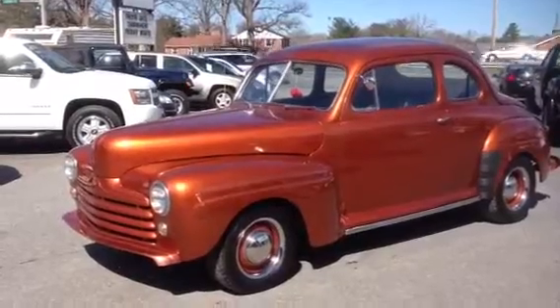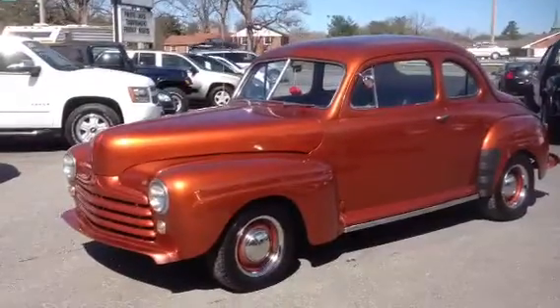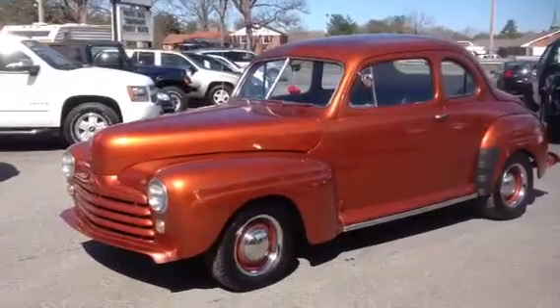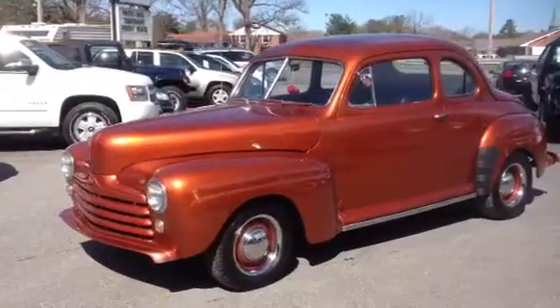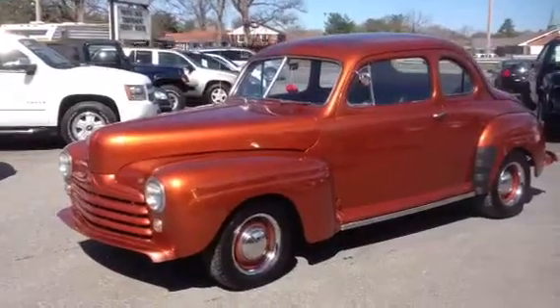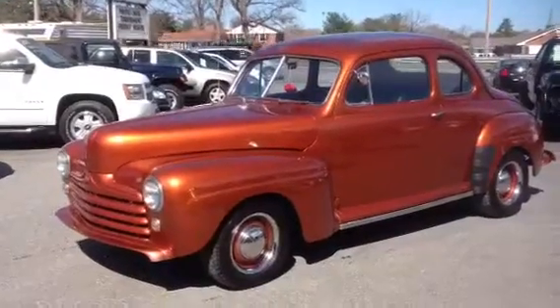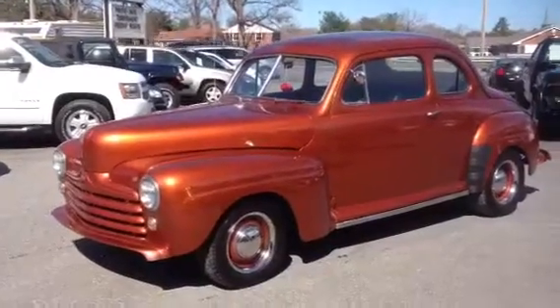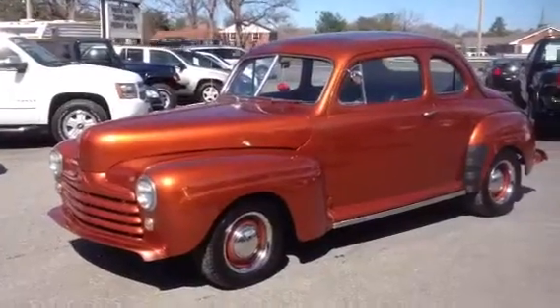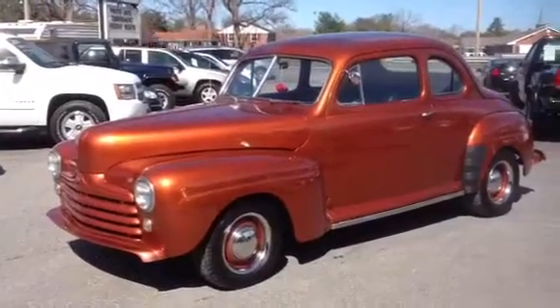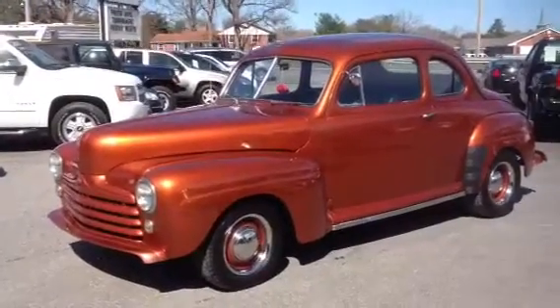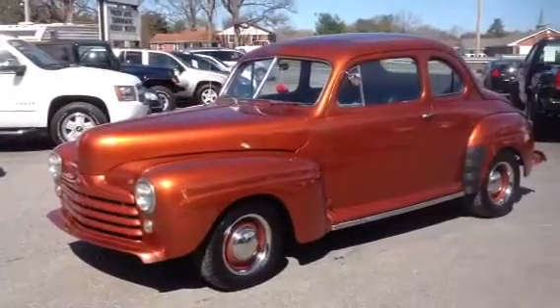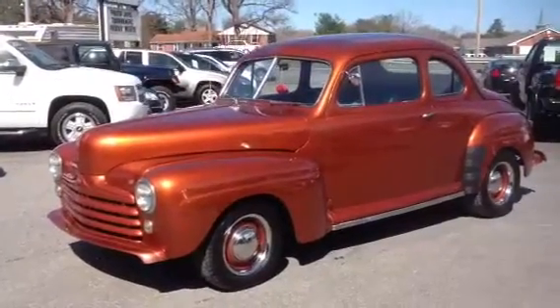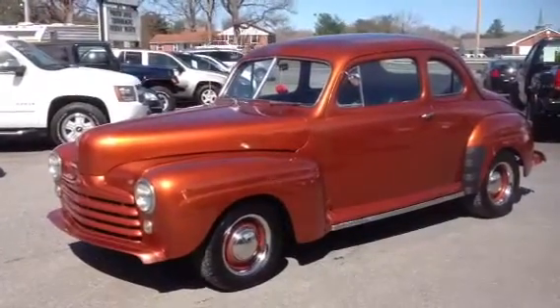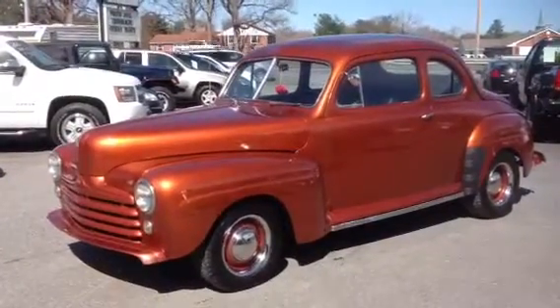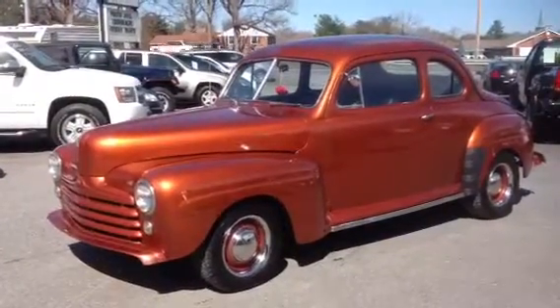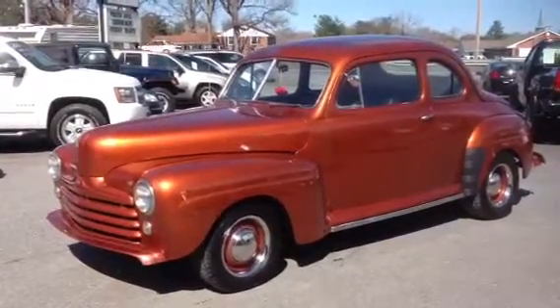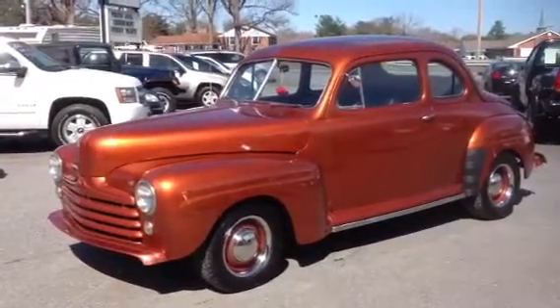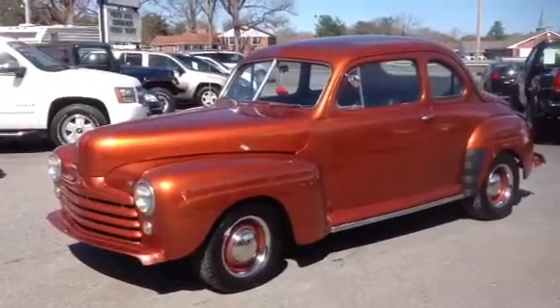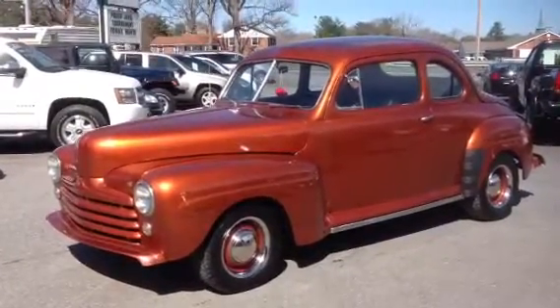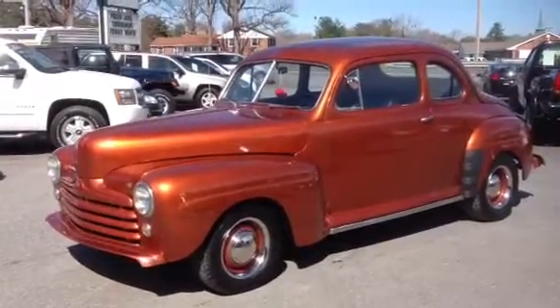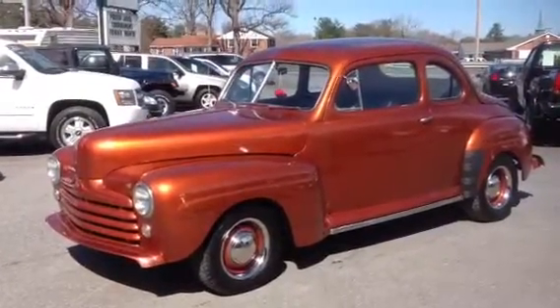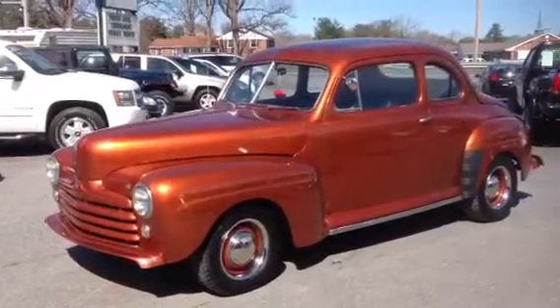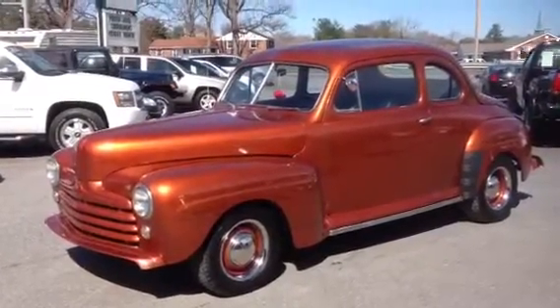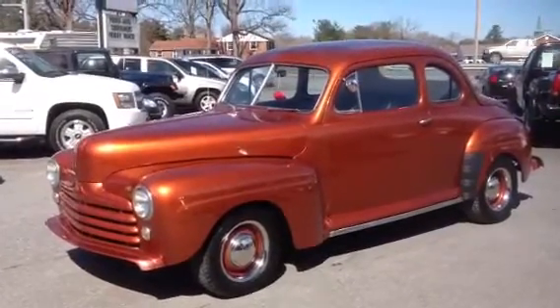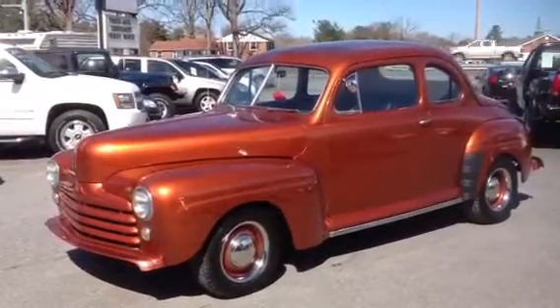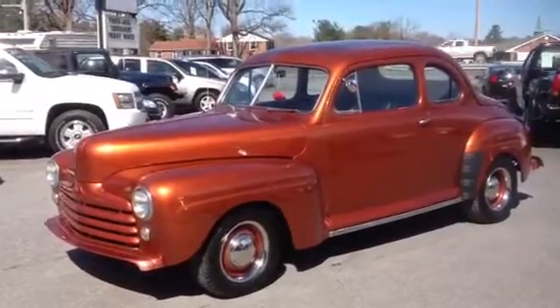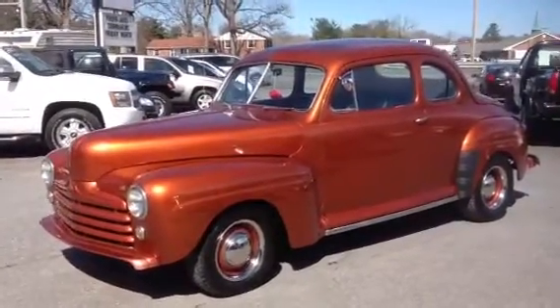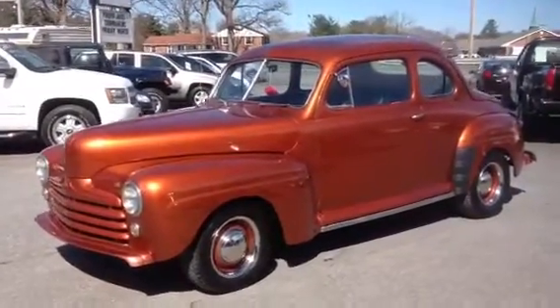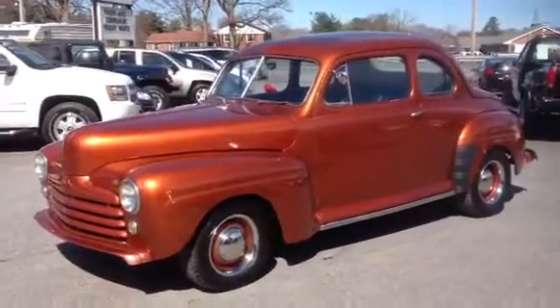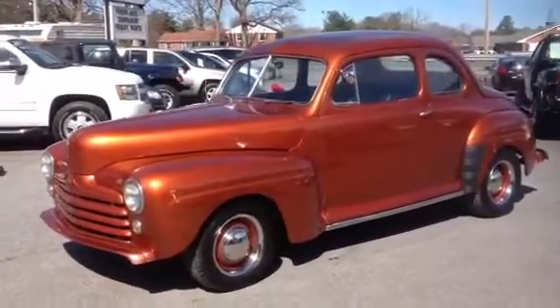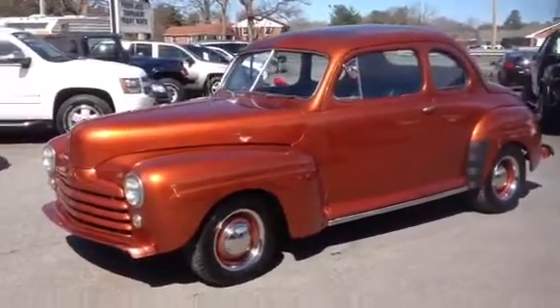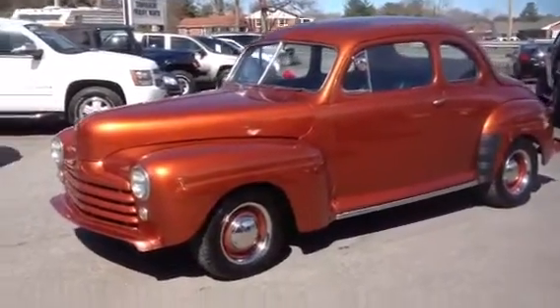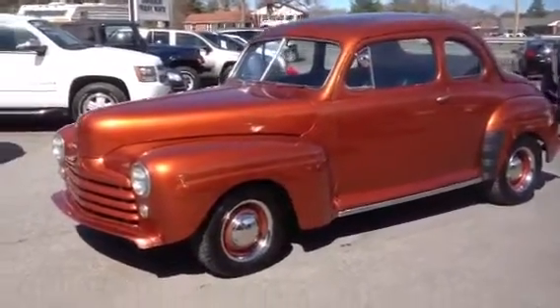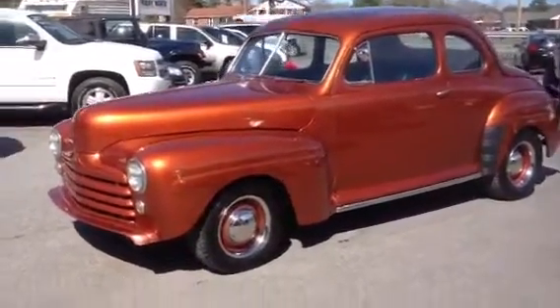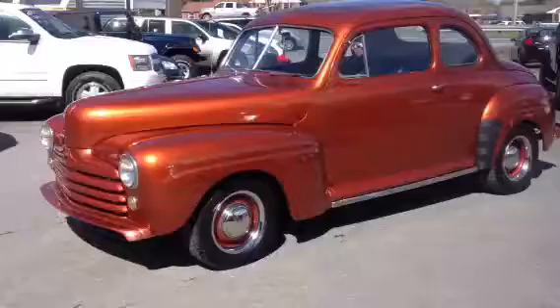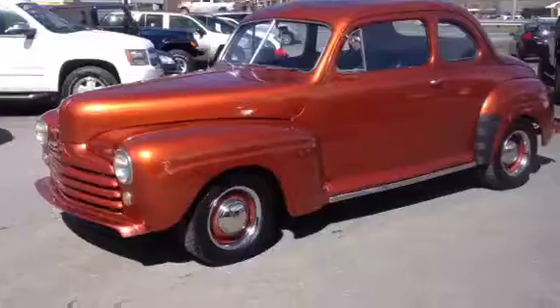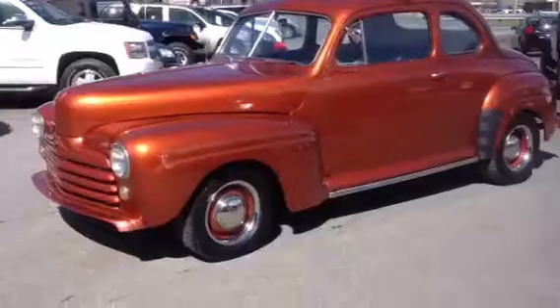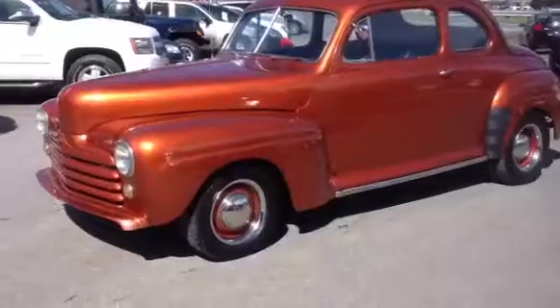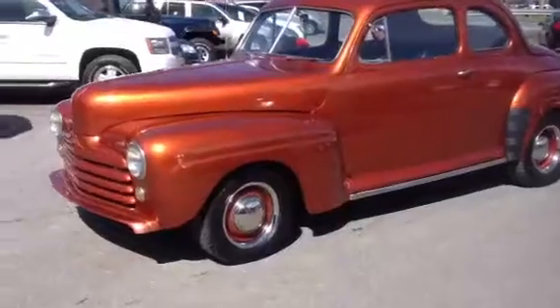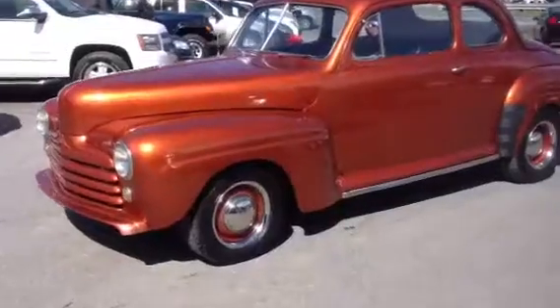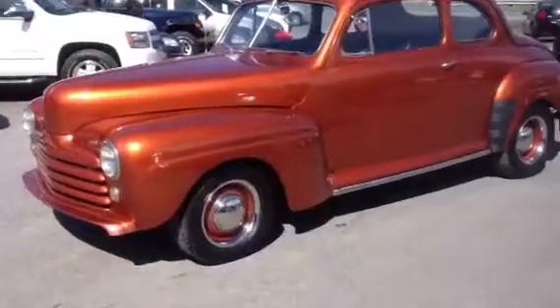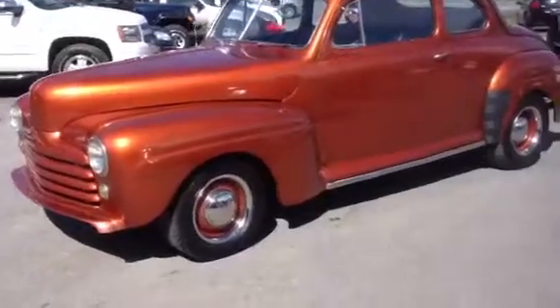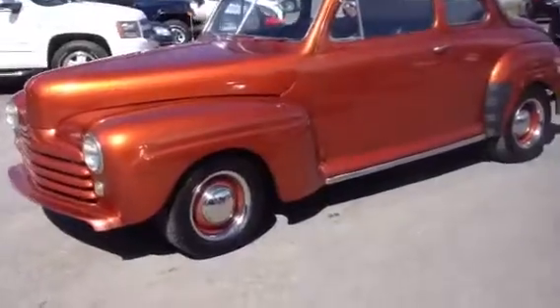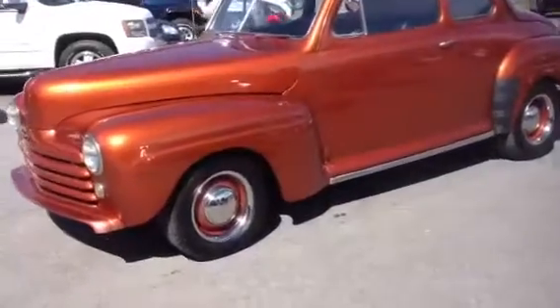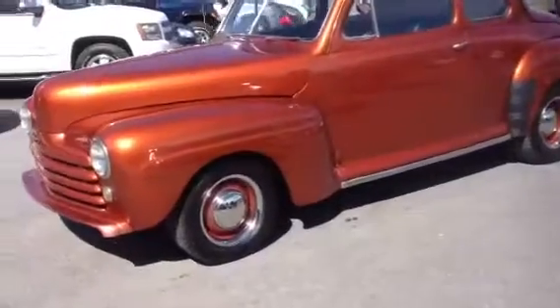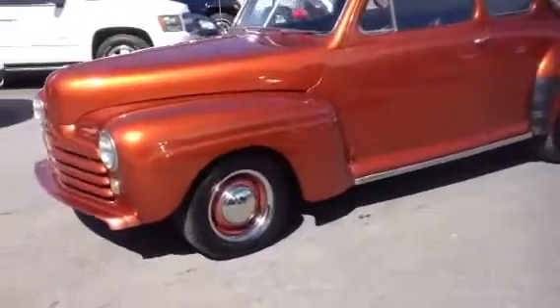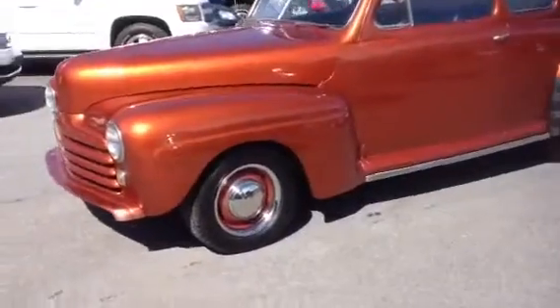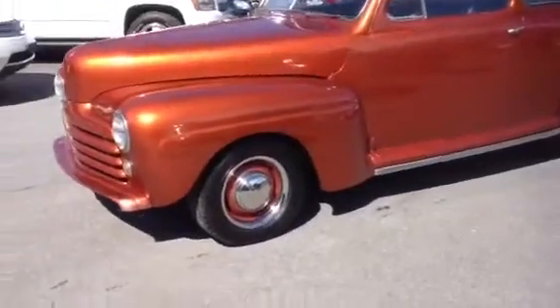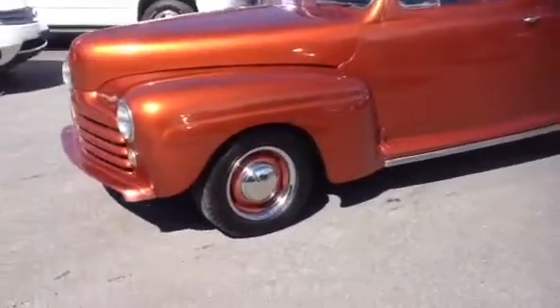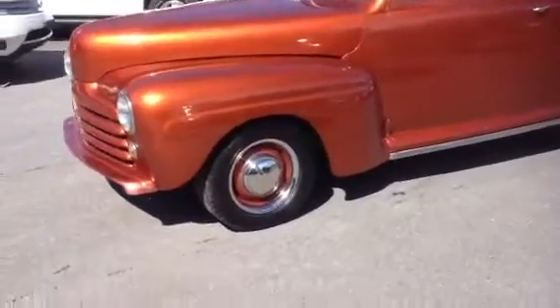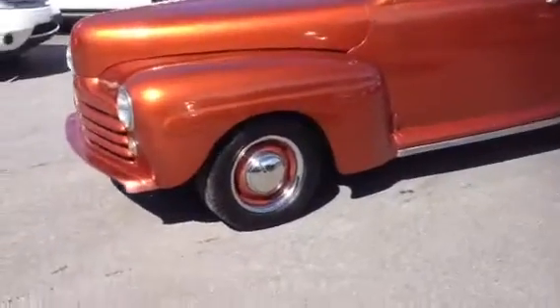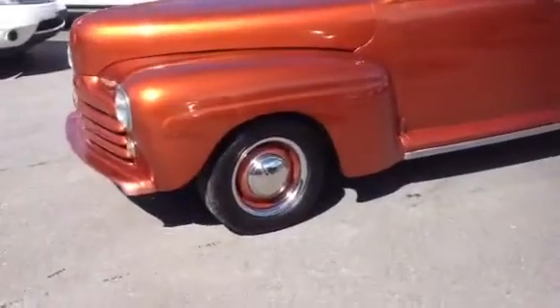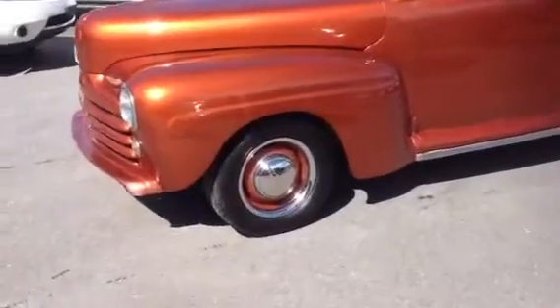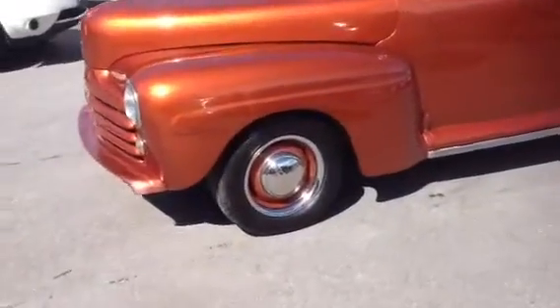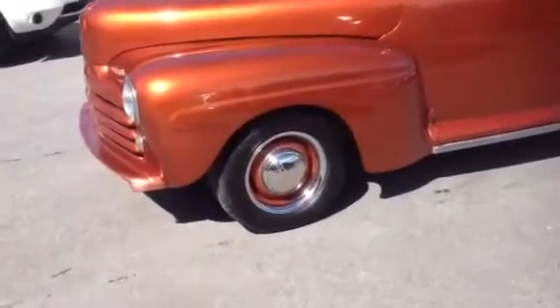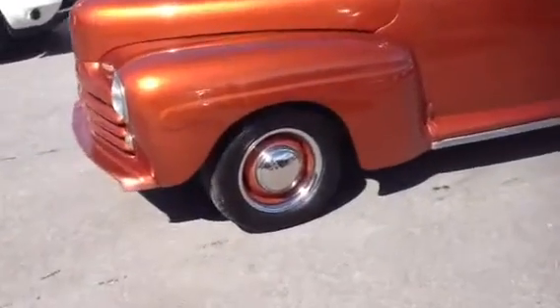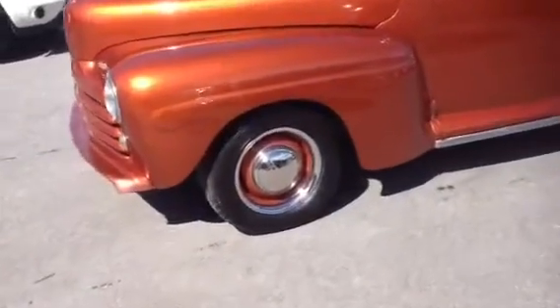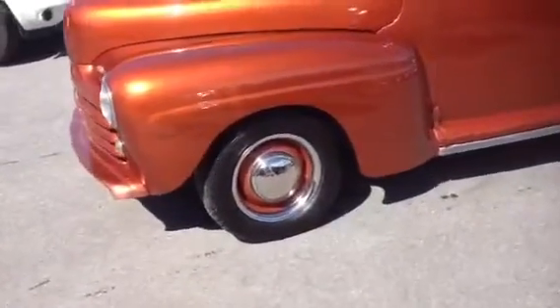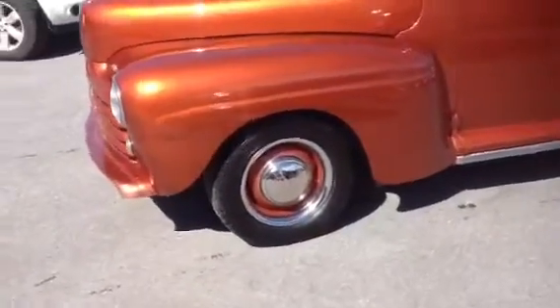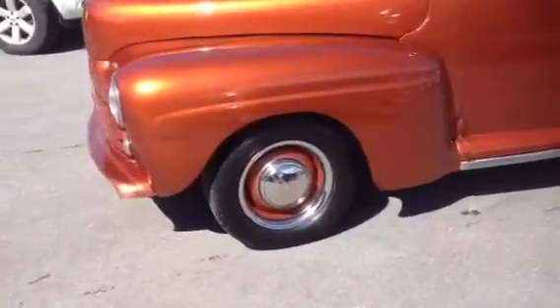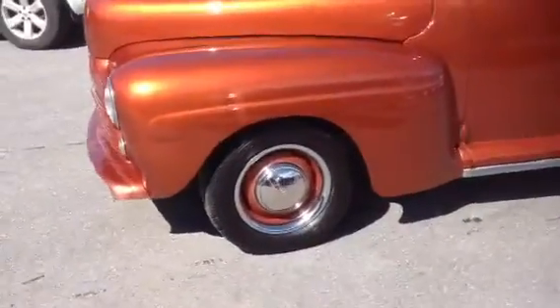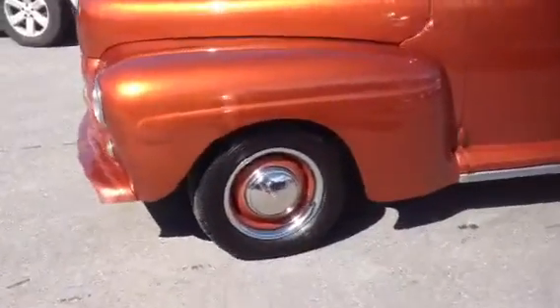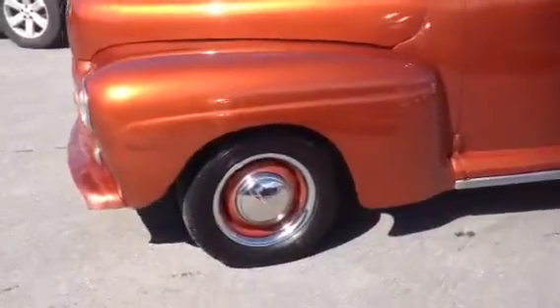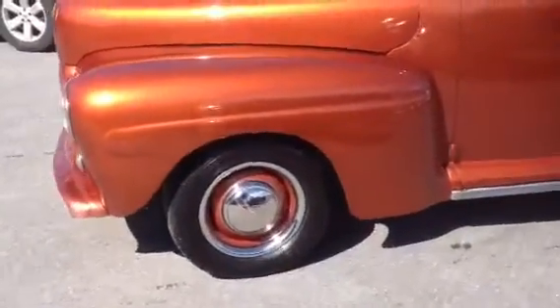This vehicle does have the flat-eight and, of course, three-speed on the floor. It has brand-new wheels and tires. The wheels have been painted to match the car.